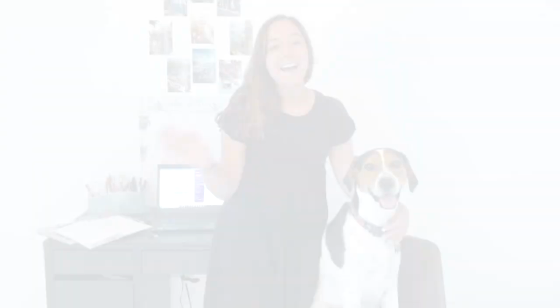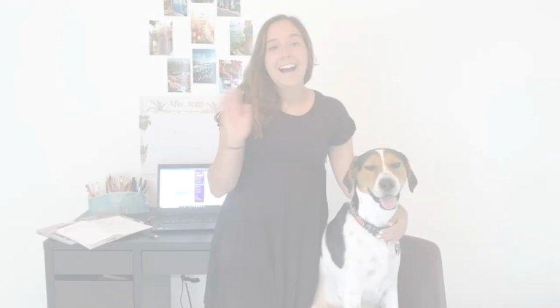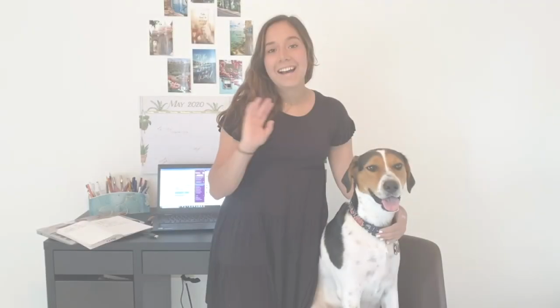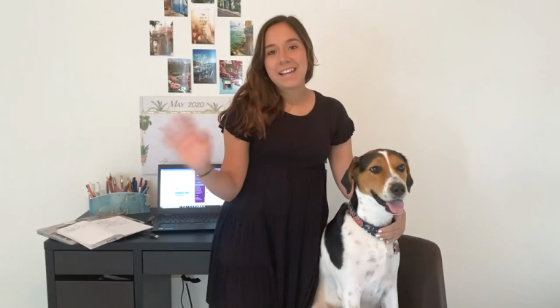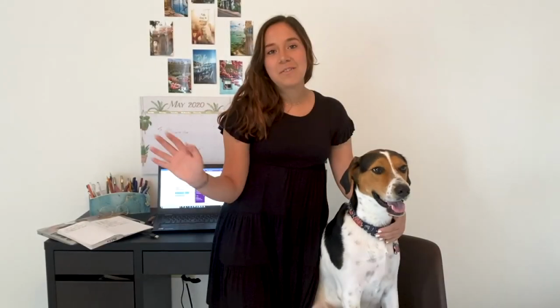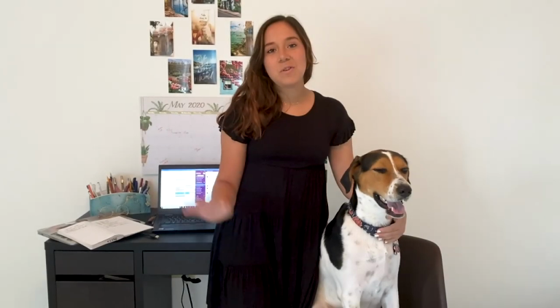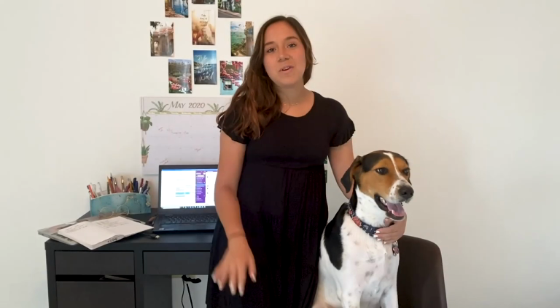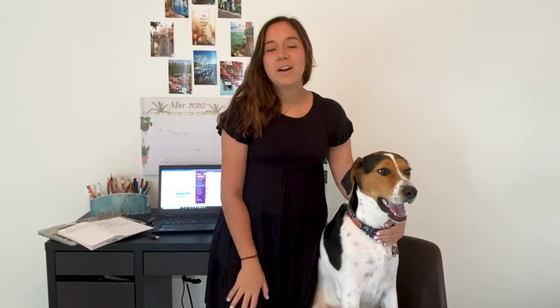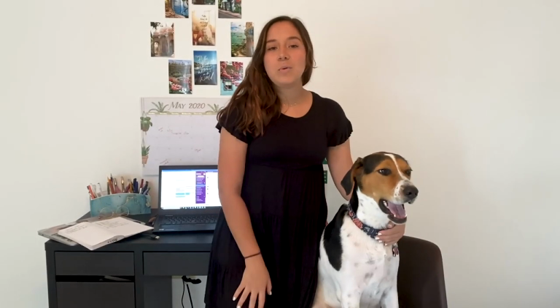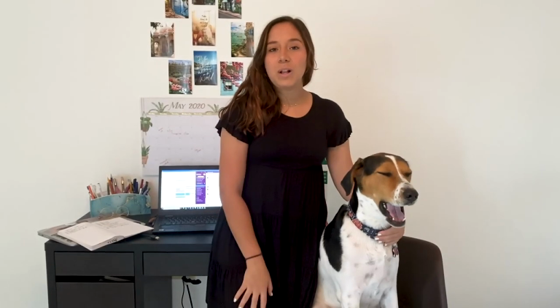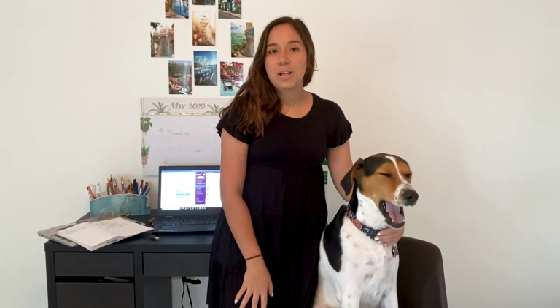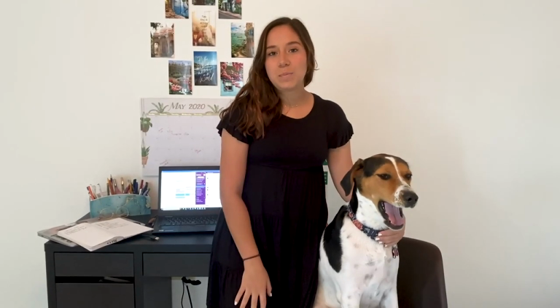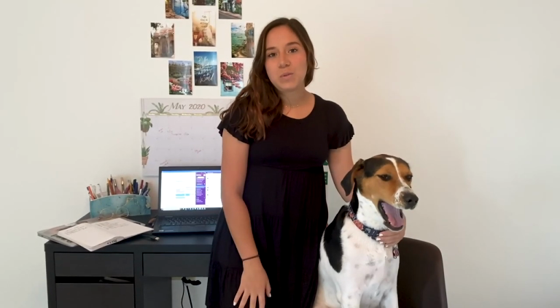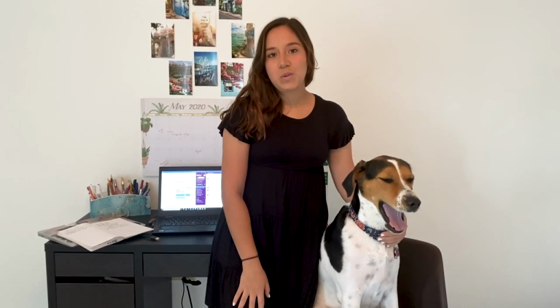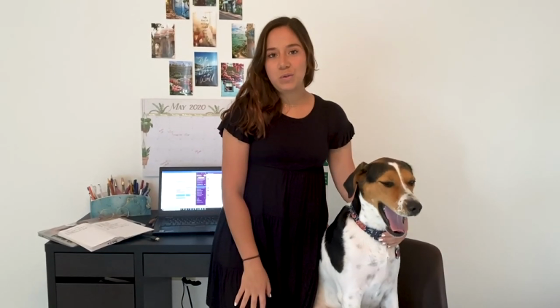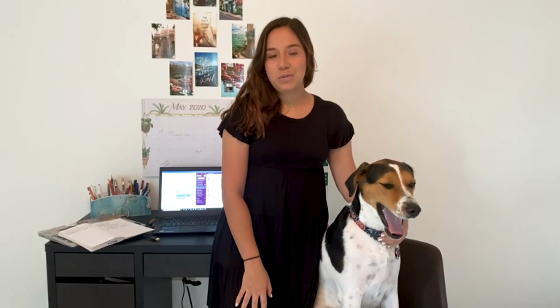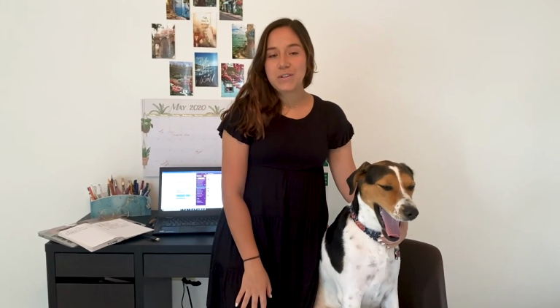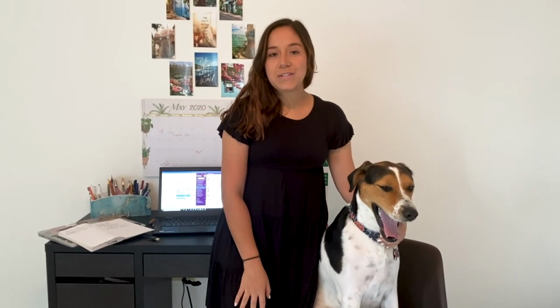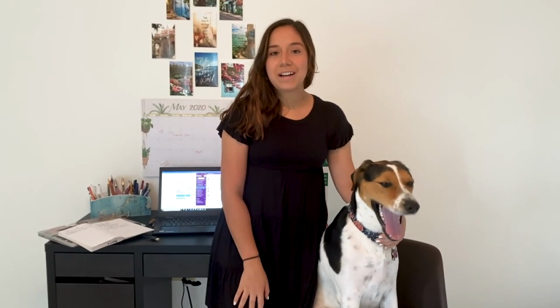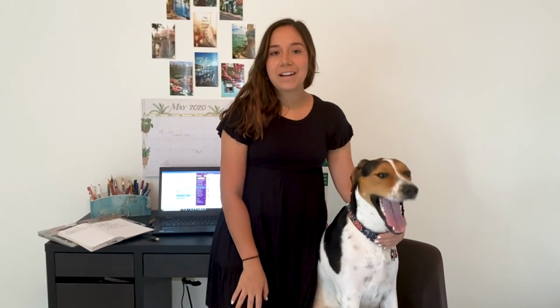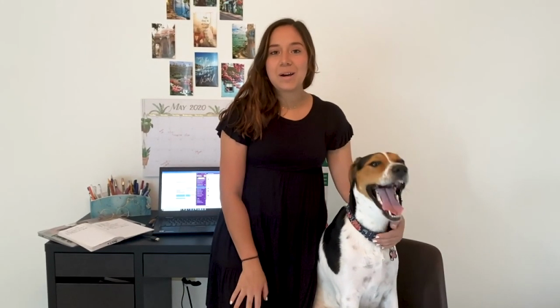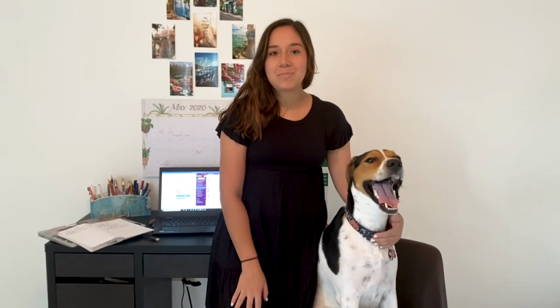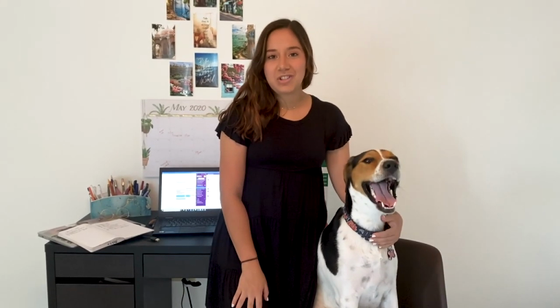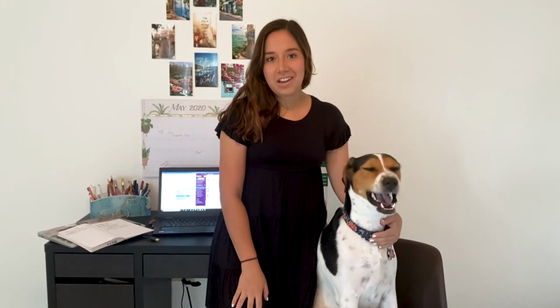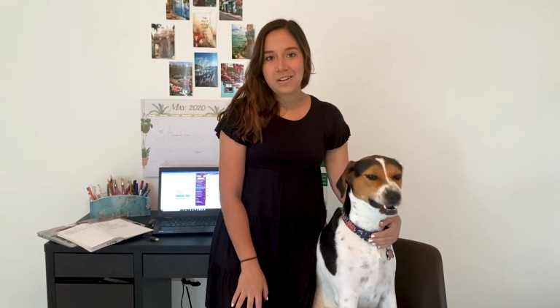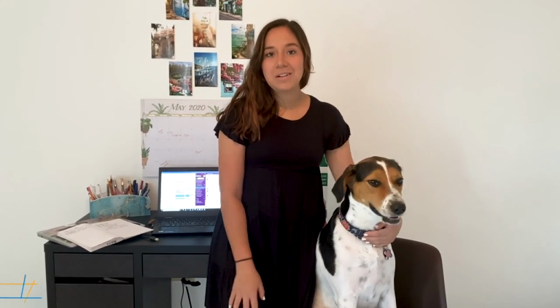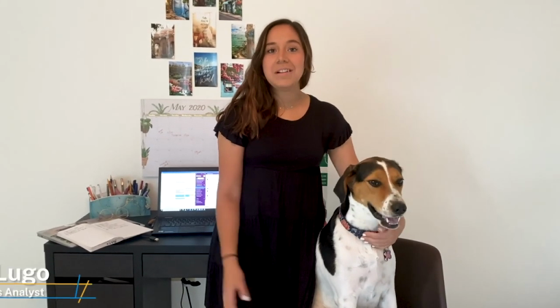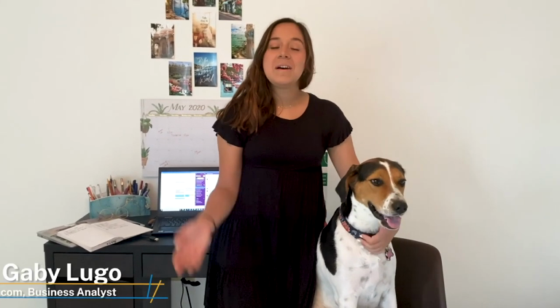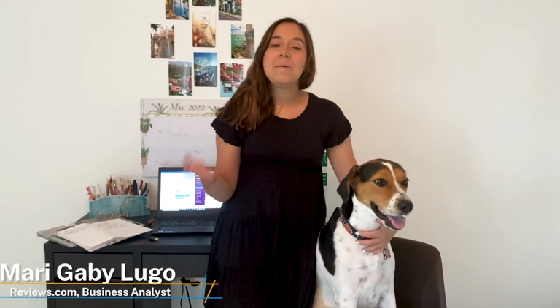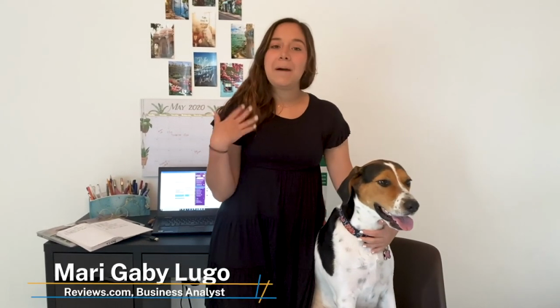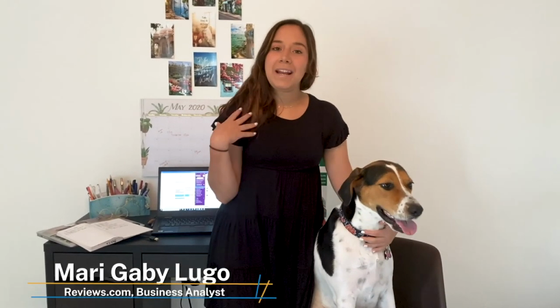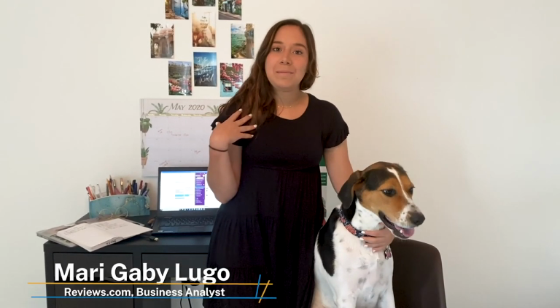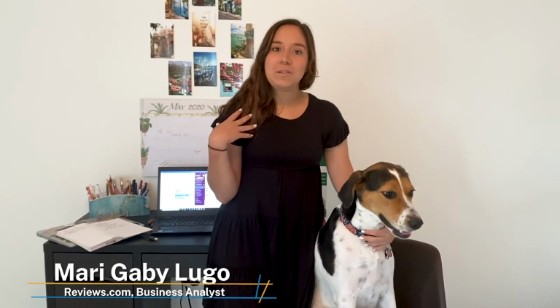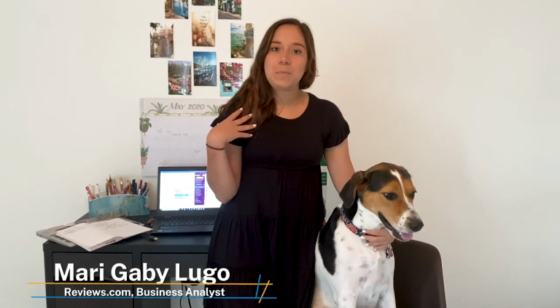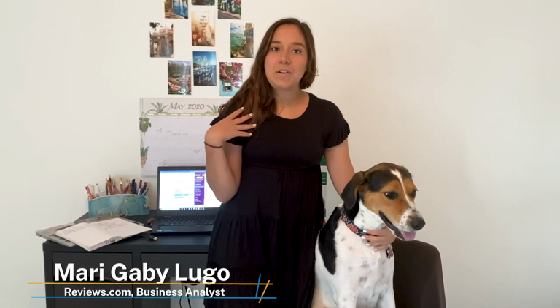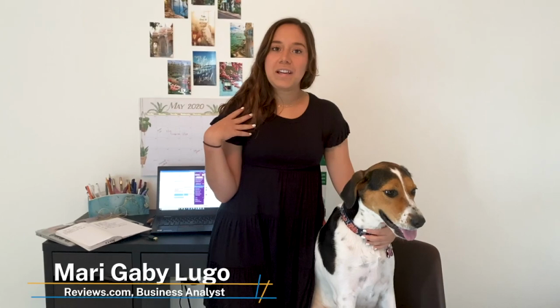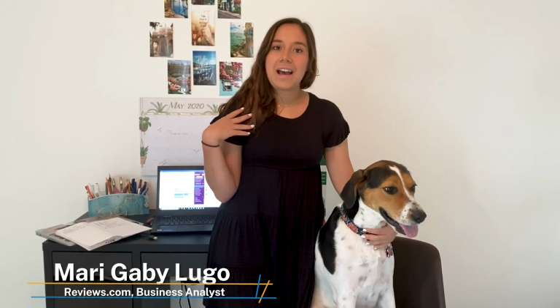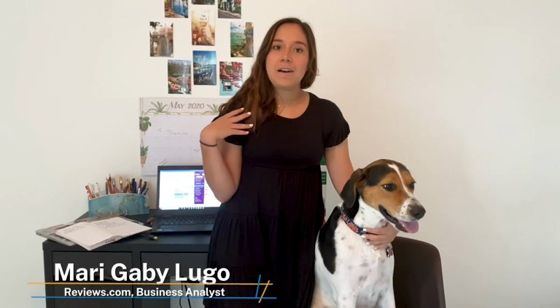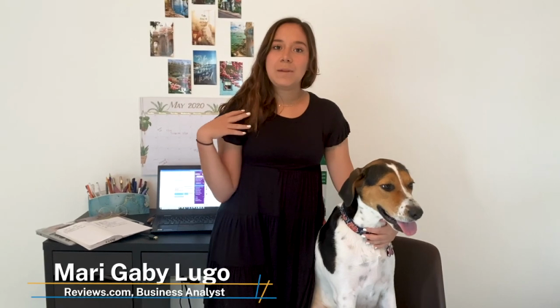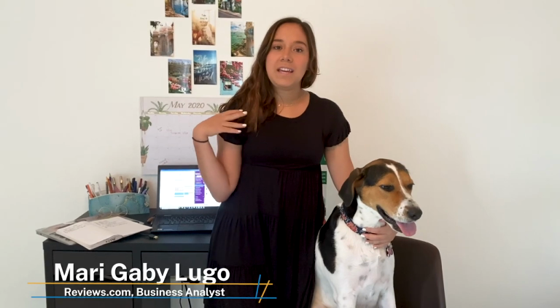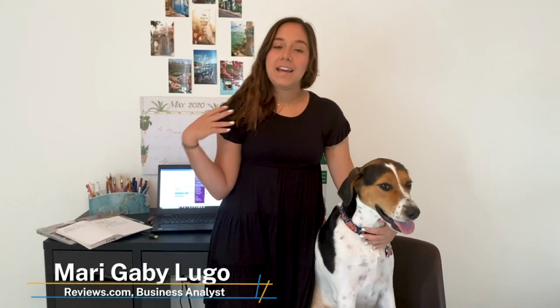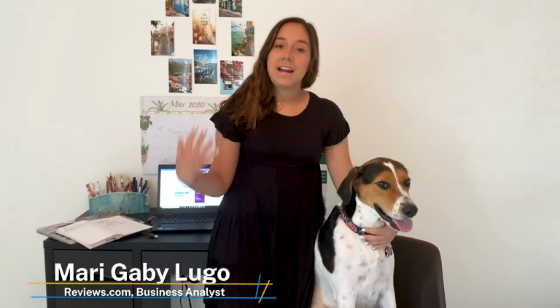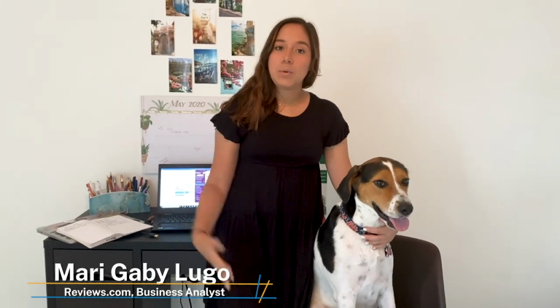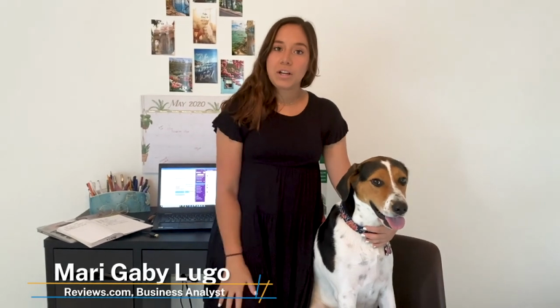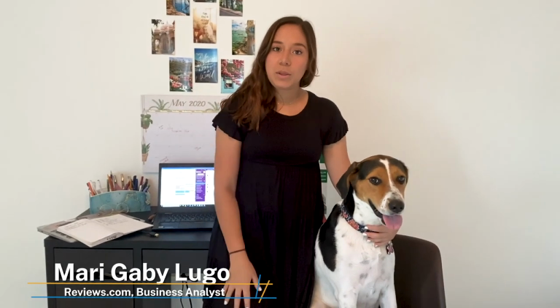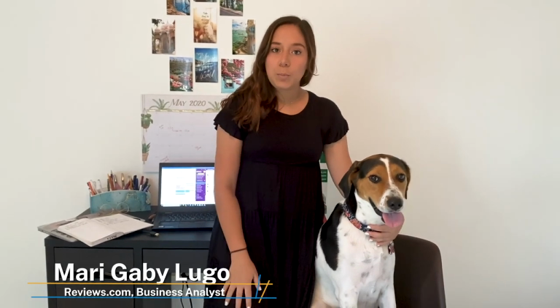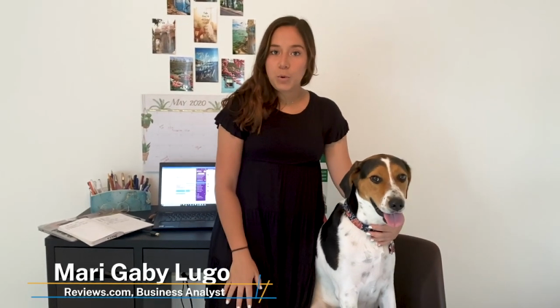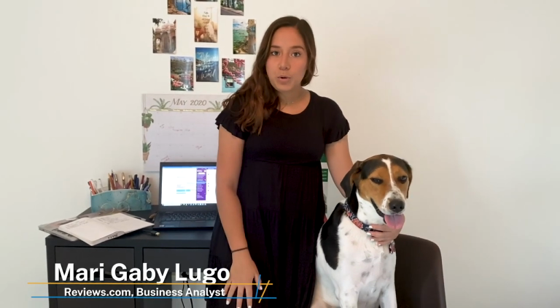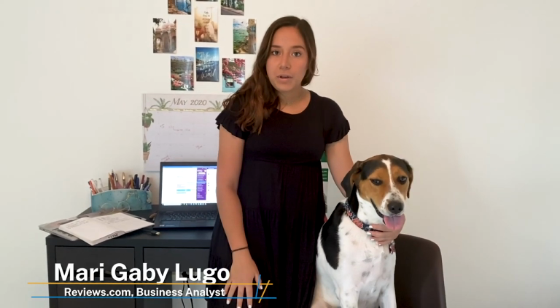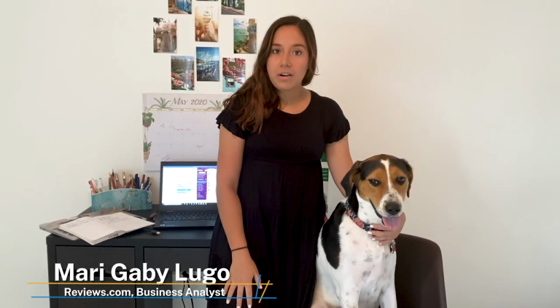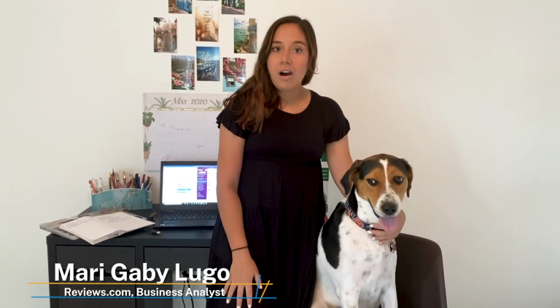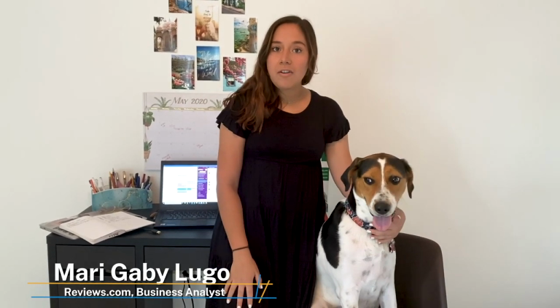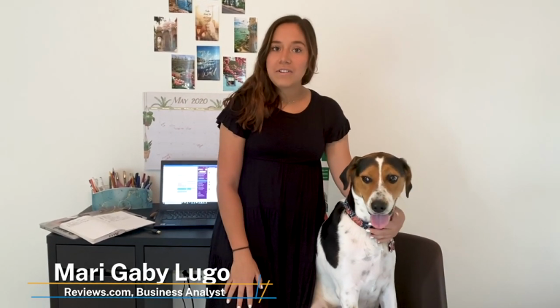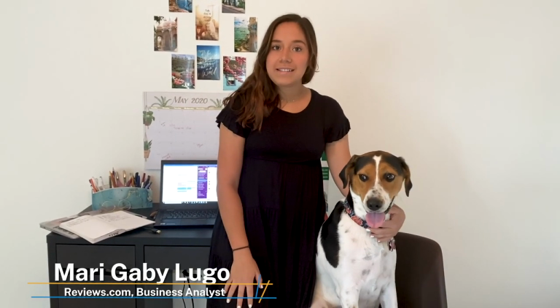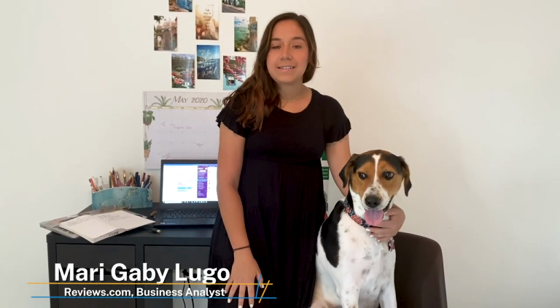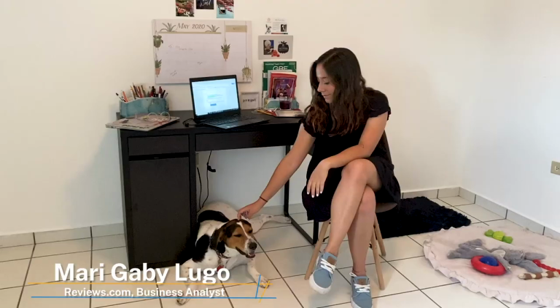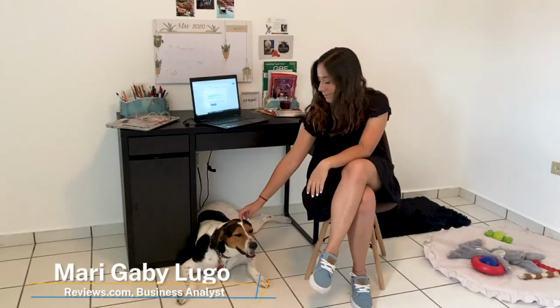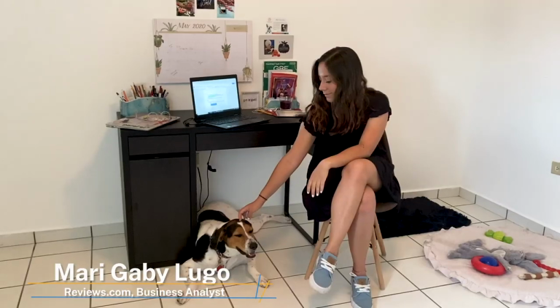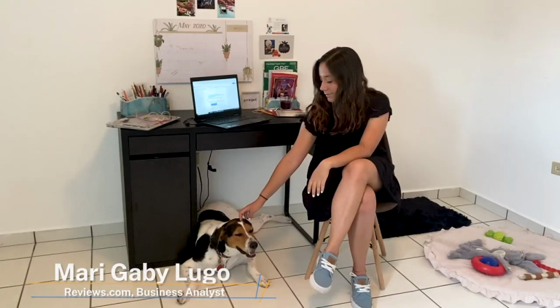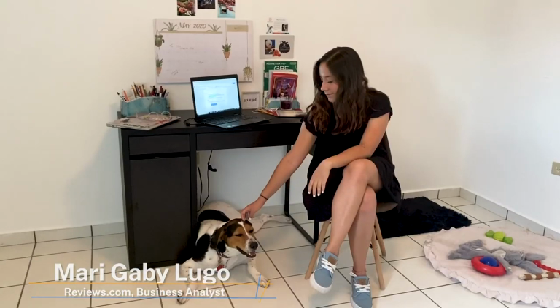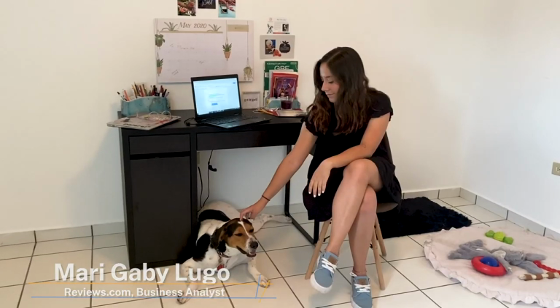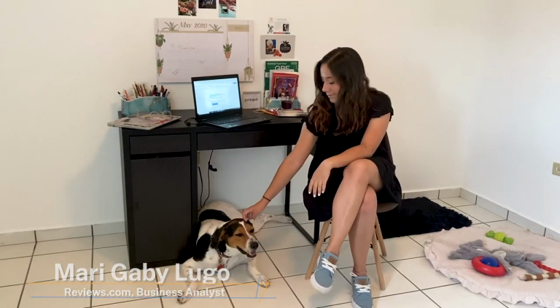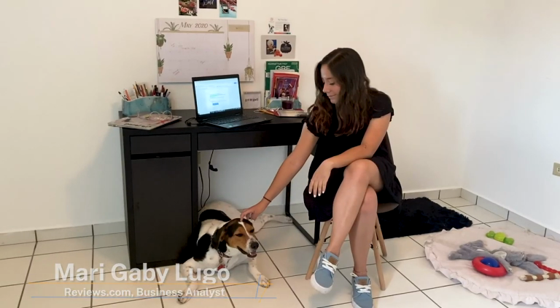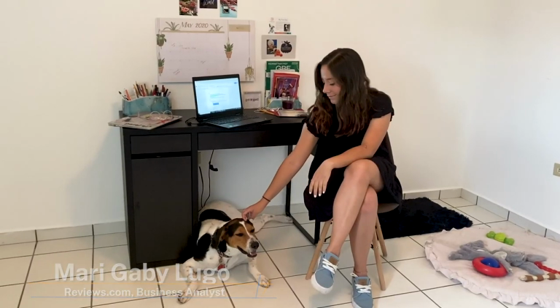Hi everyone, welcome to the Reviews.com channel. My name is Mary Gabby and I work in the Puerto Rico office as a business analyst.